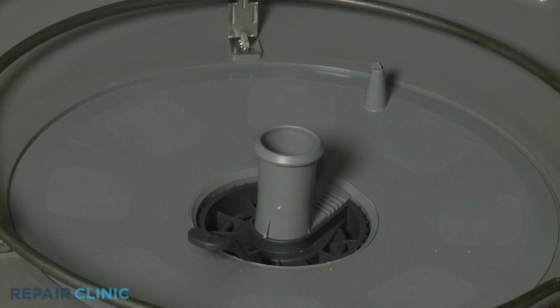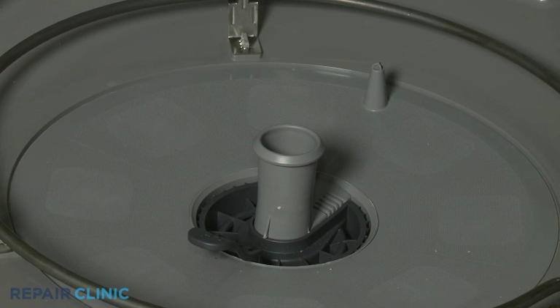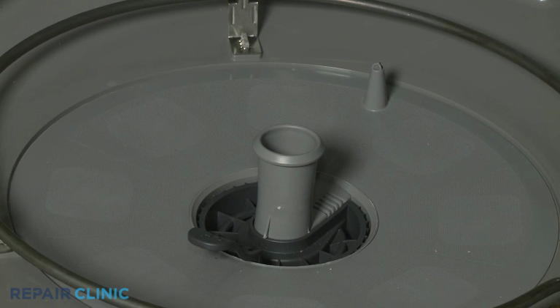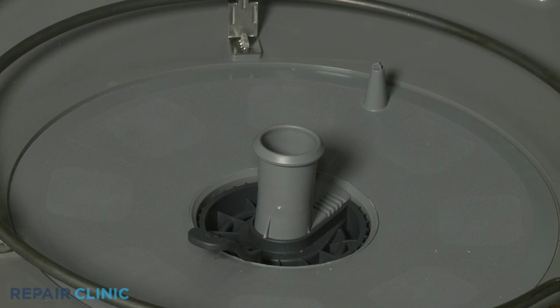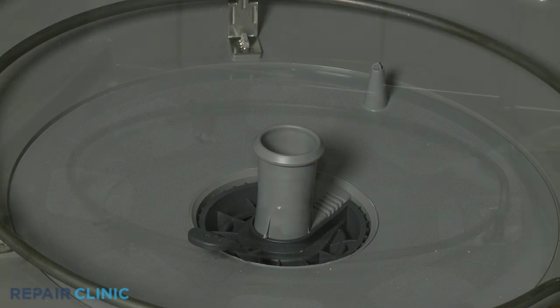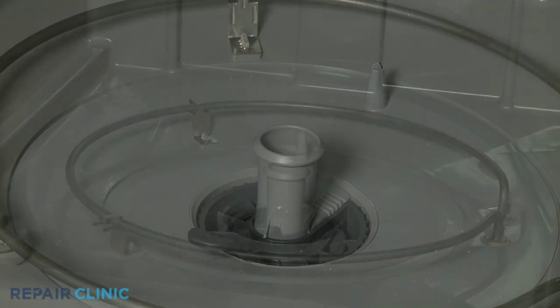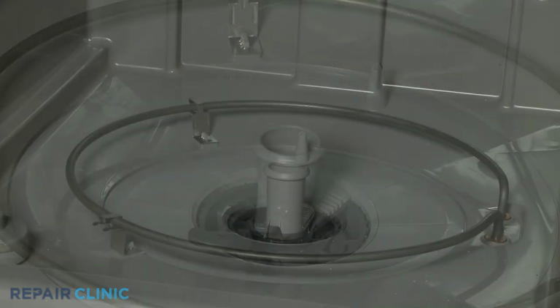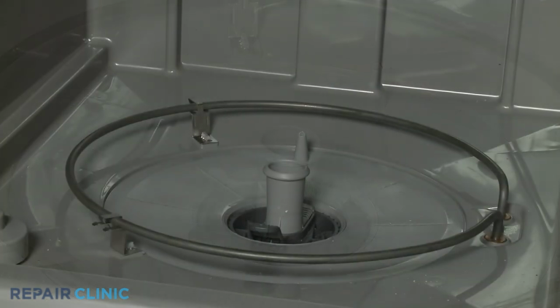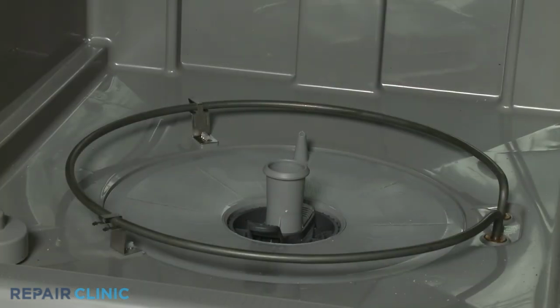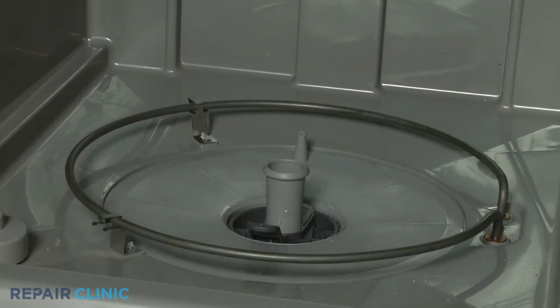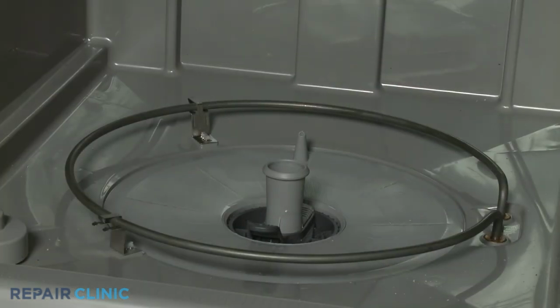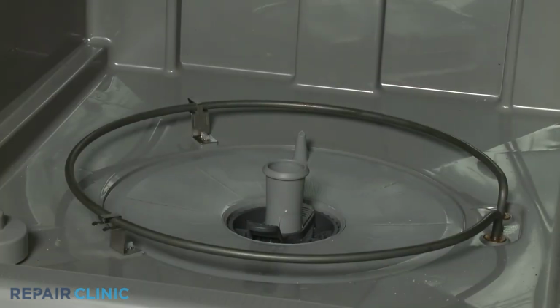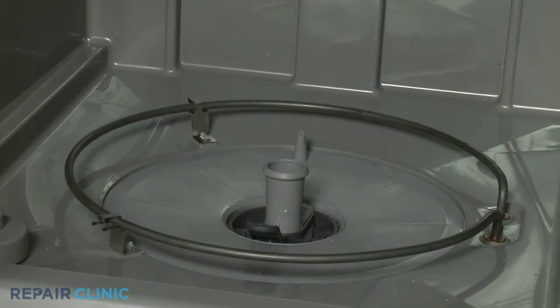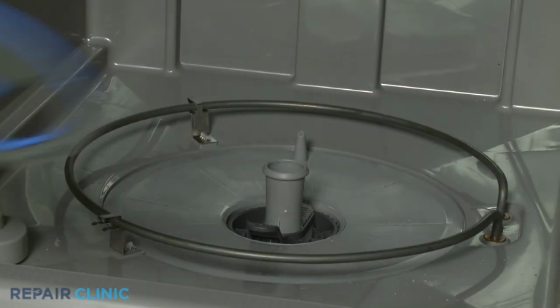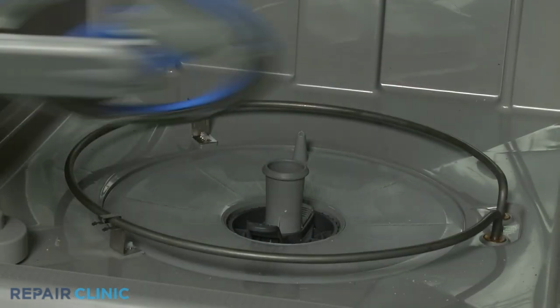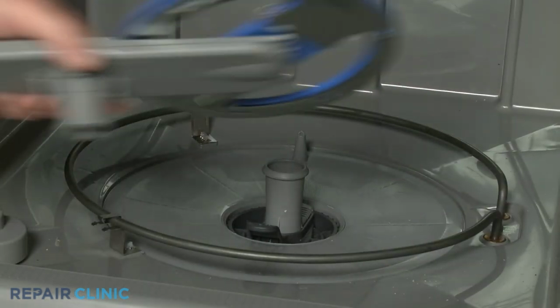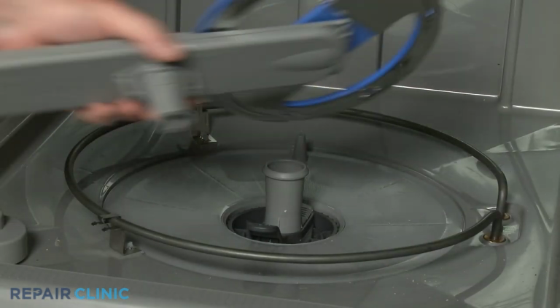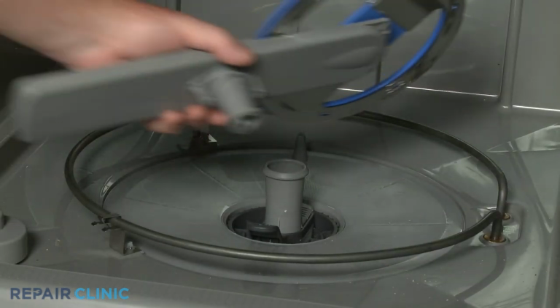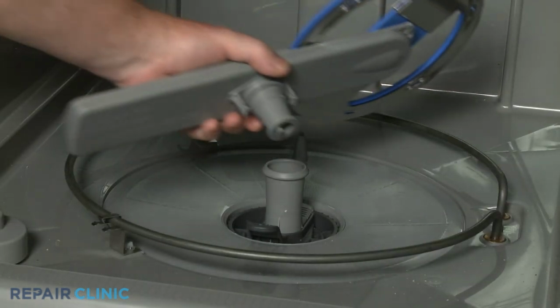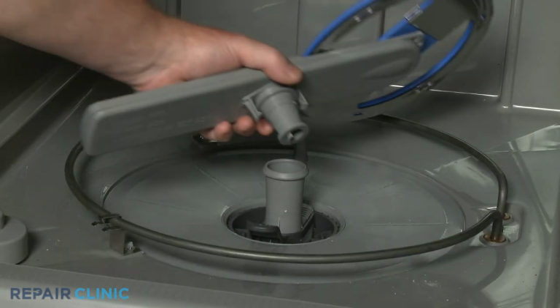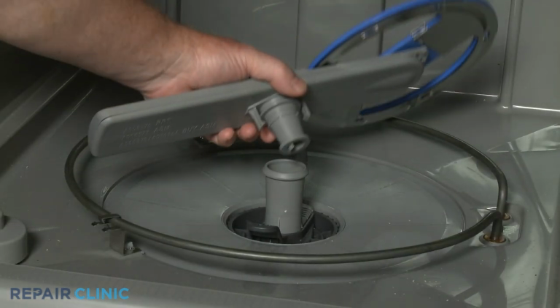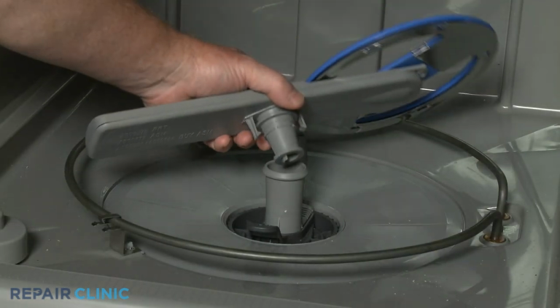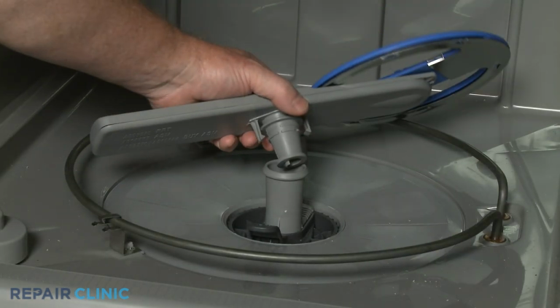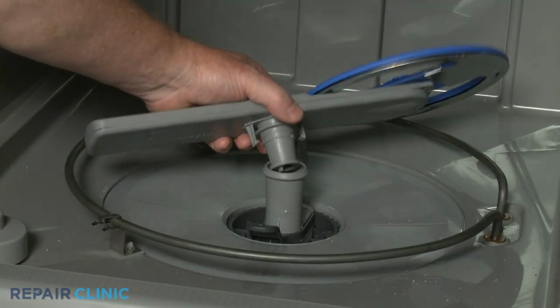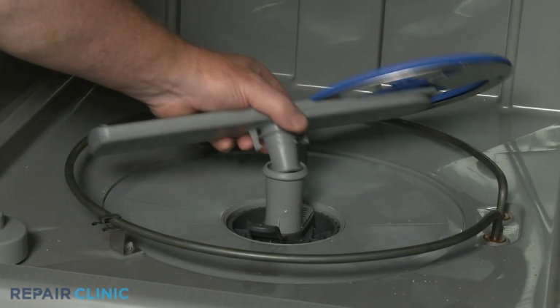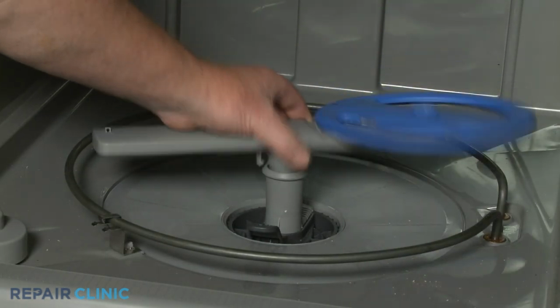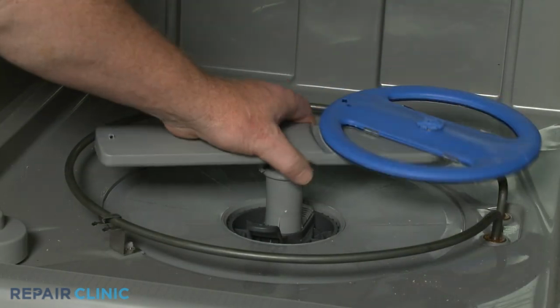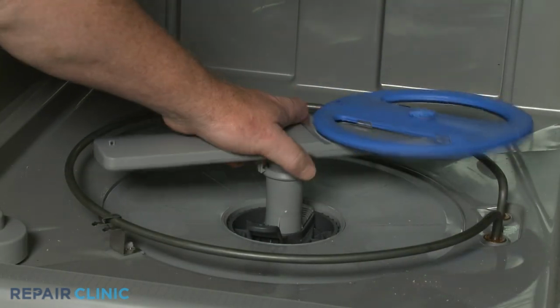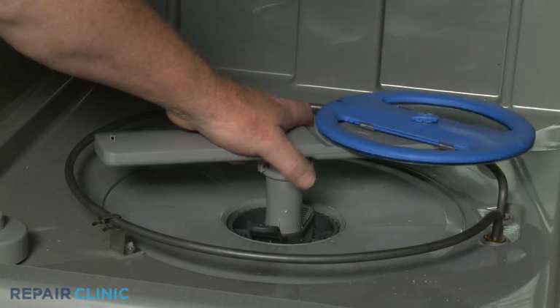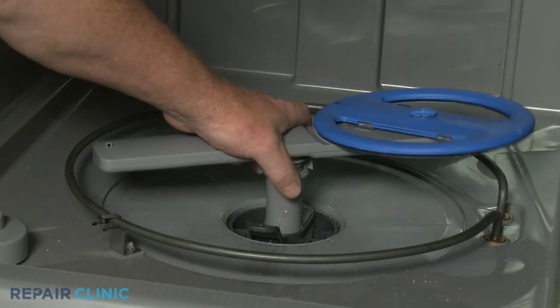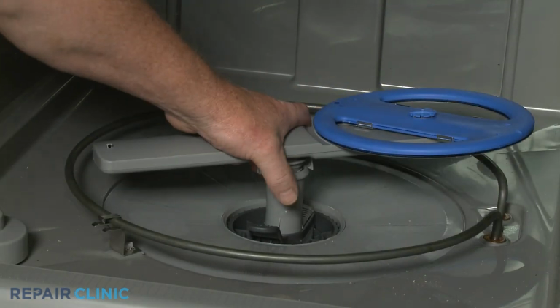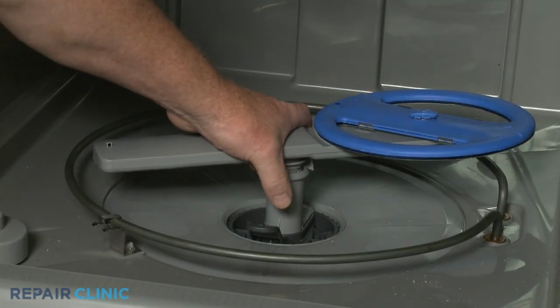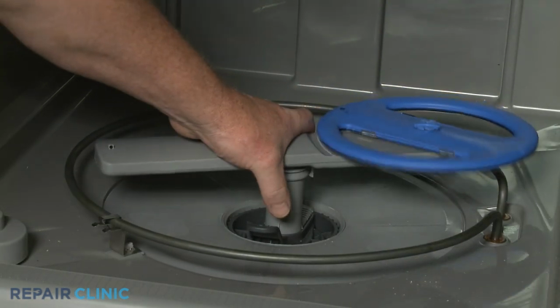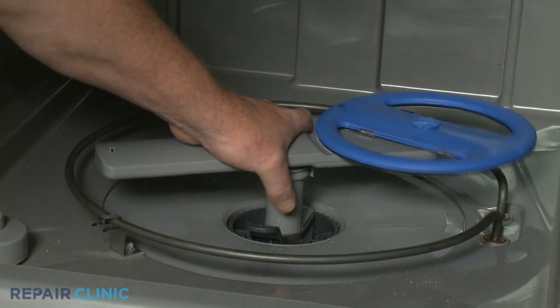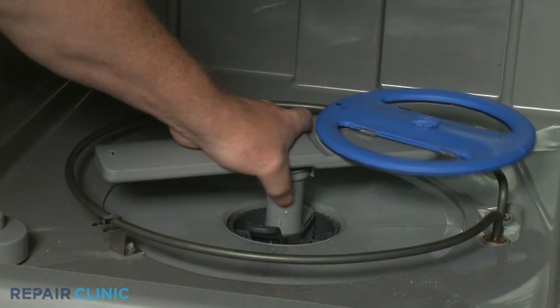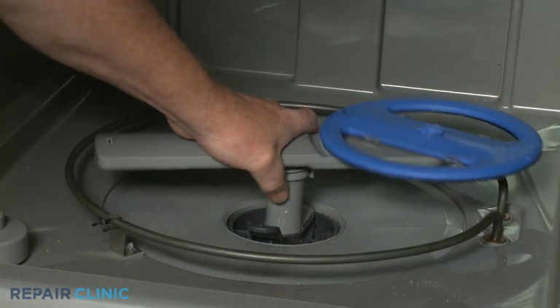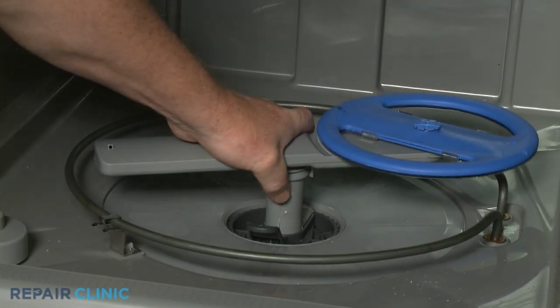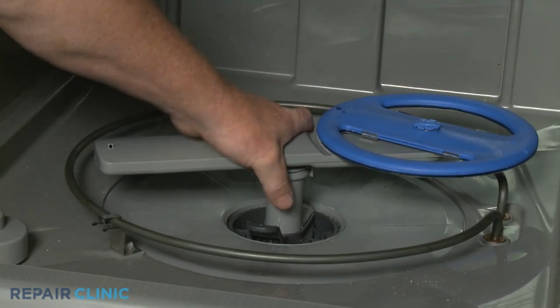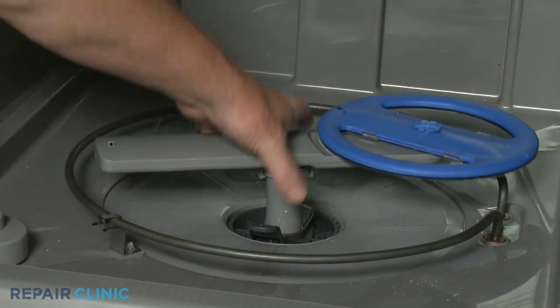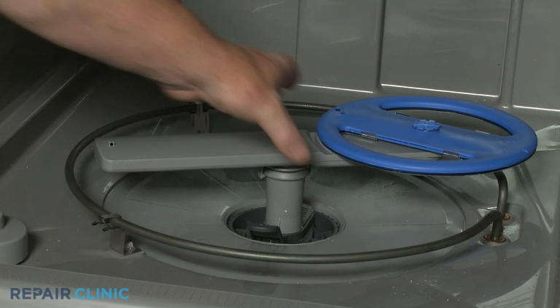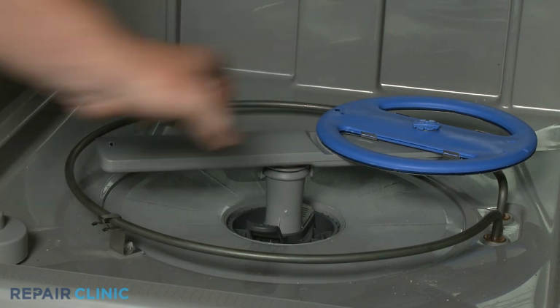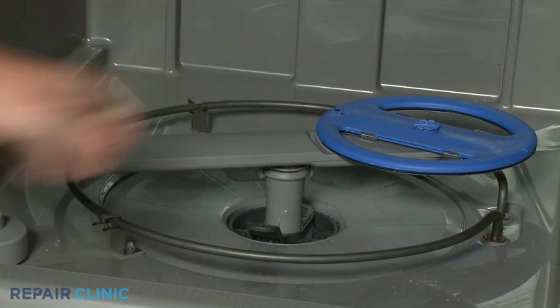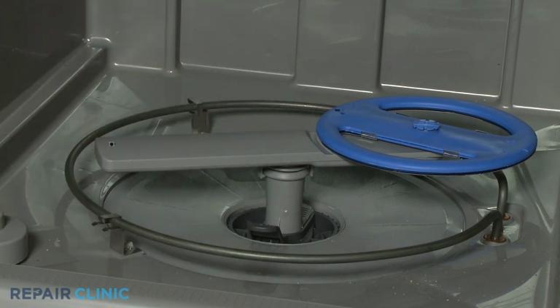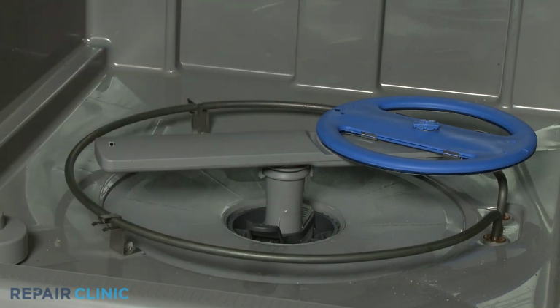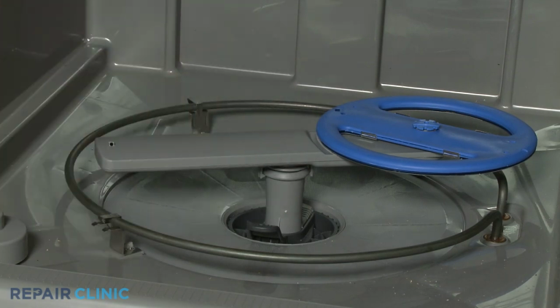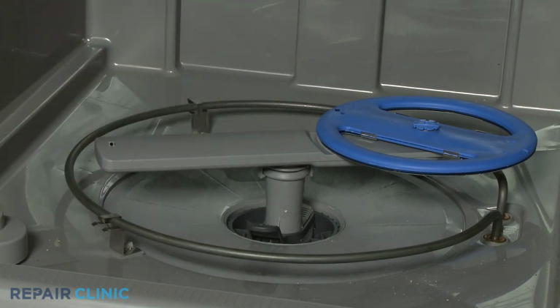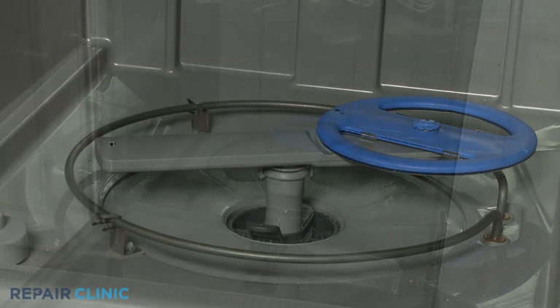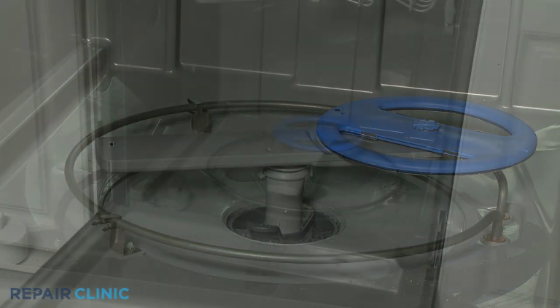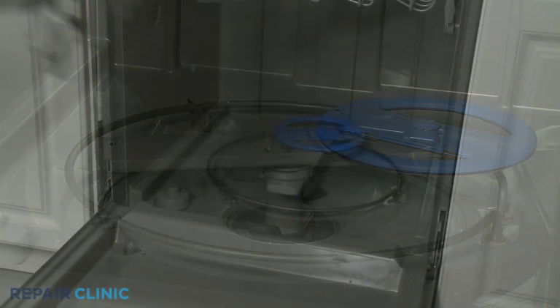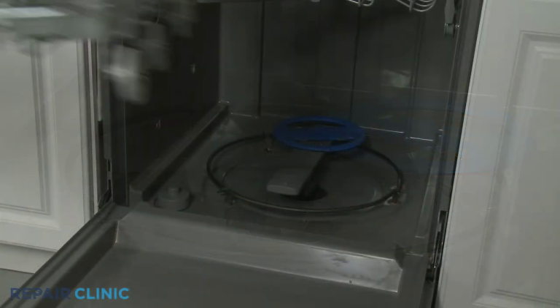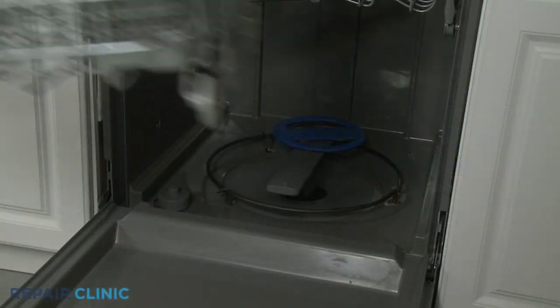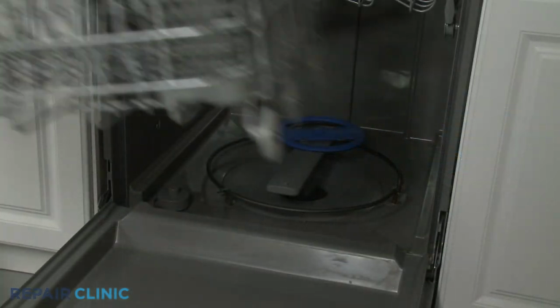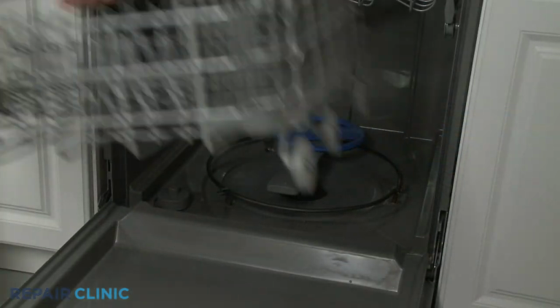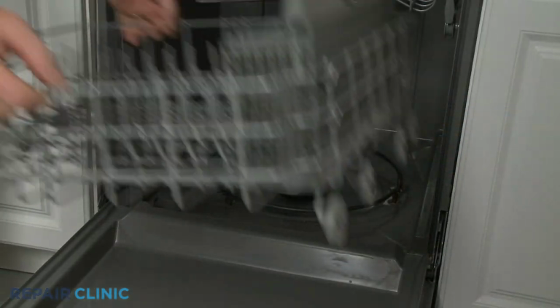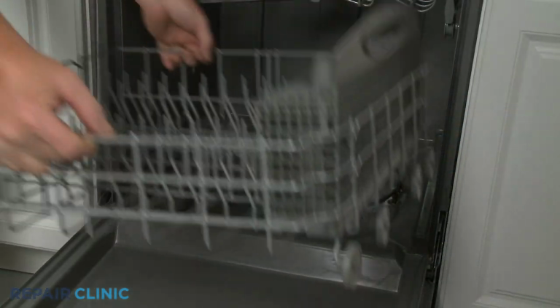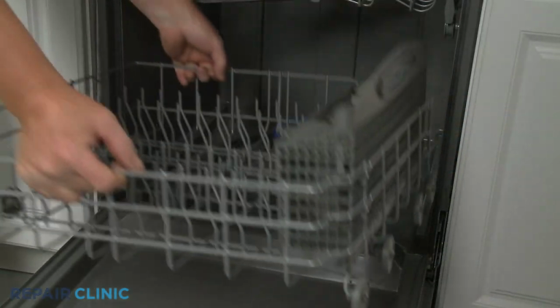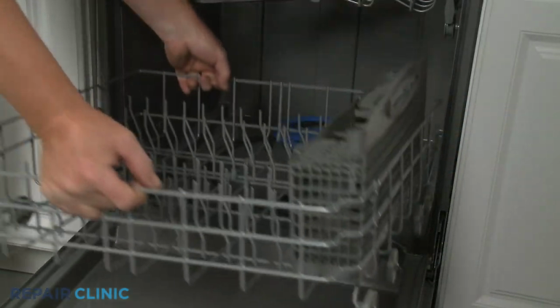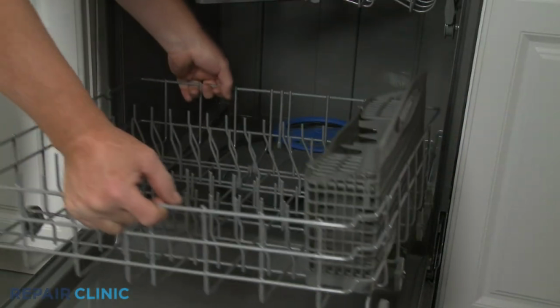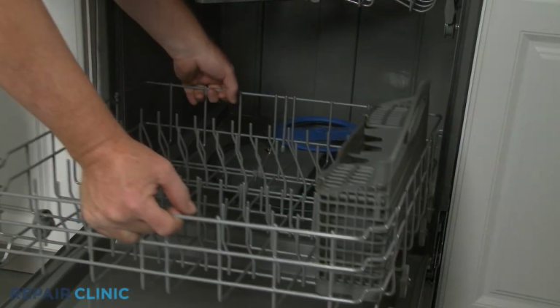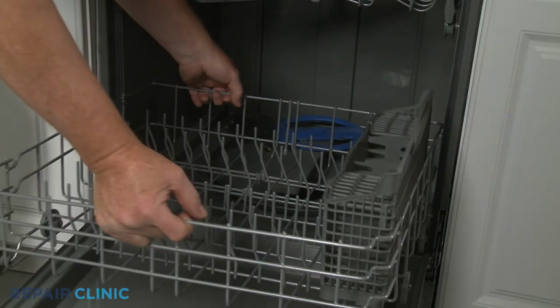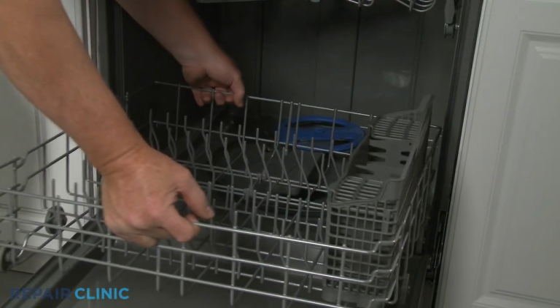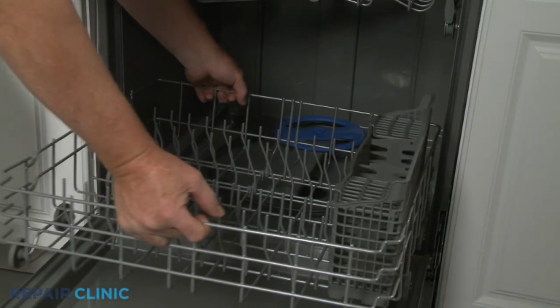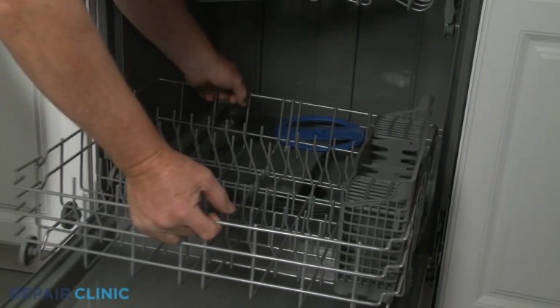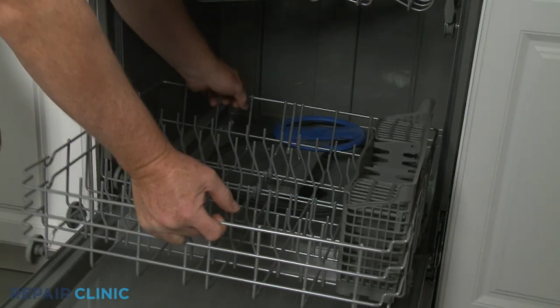Realign the wash arm assembly on the support, then snap it into place. Reinstall the lower dish rack.